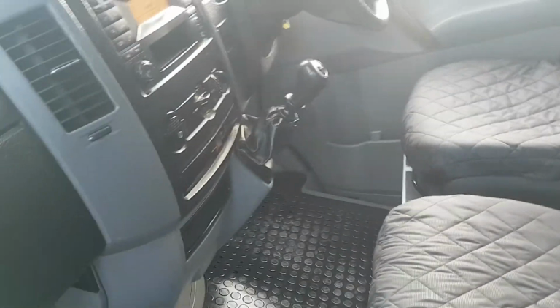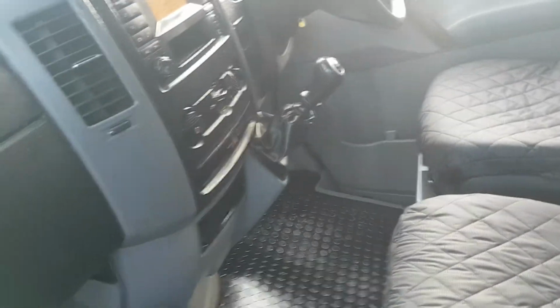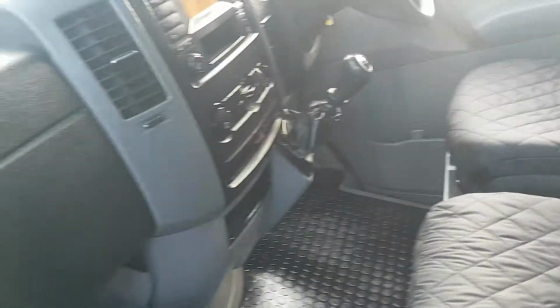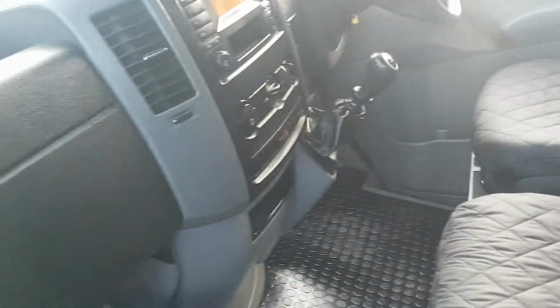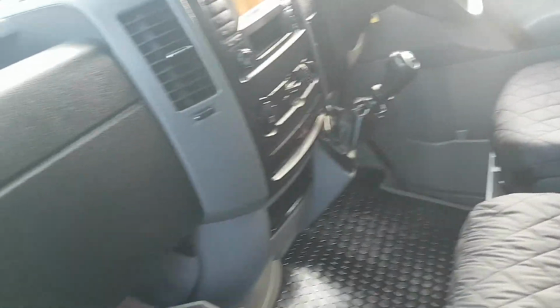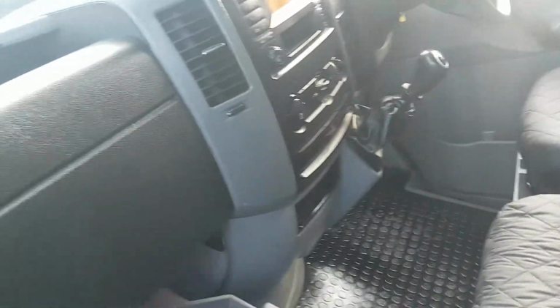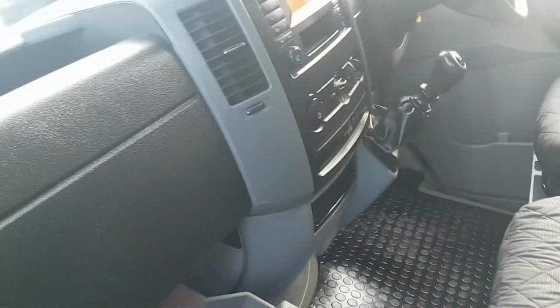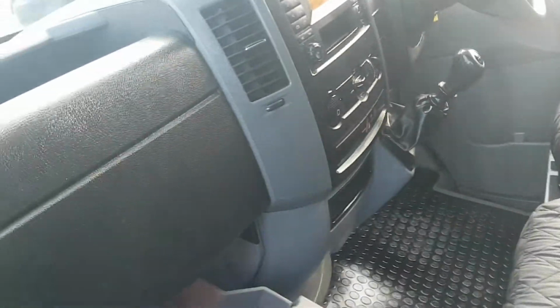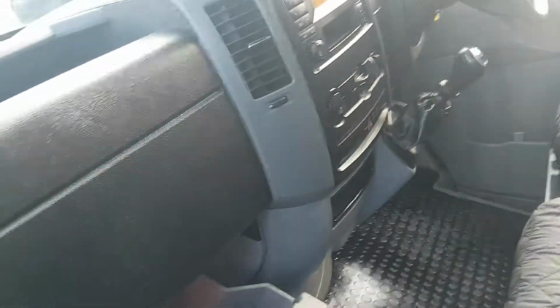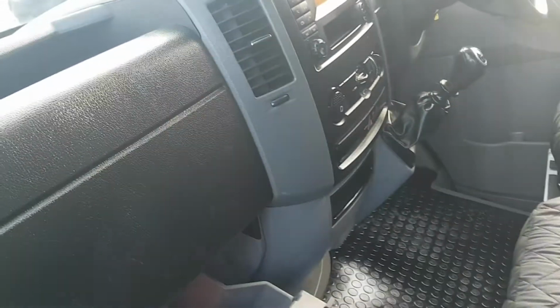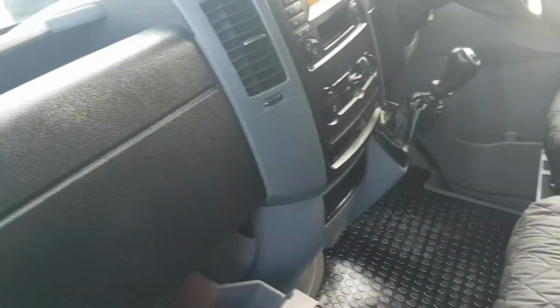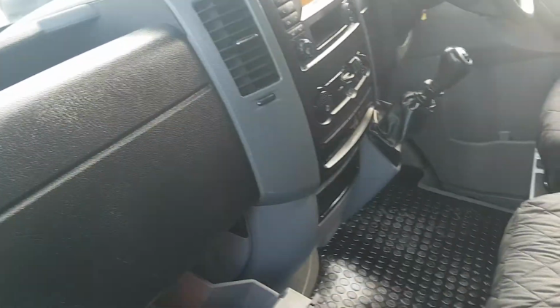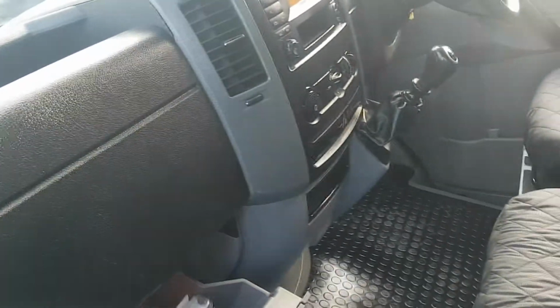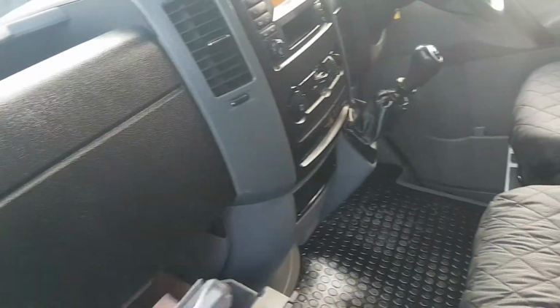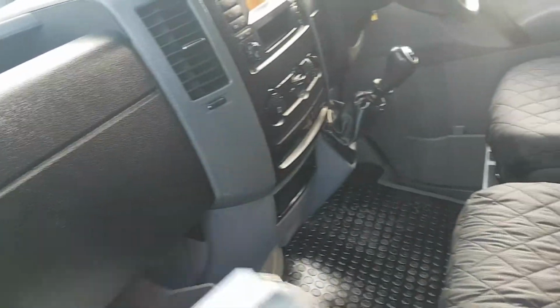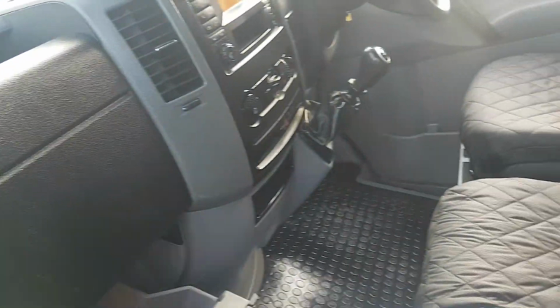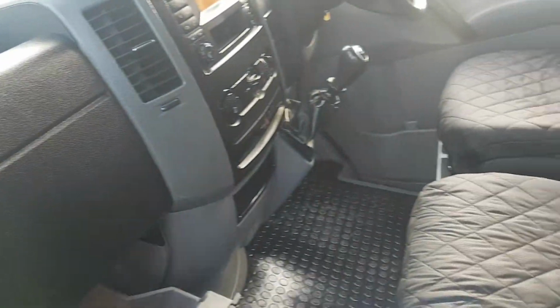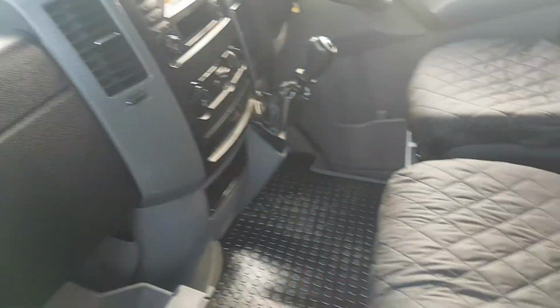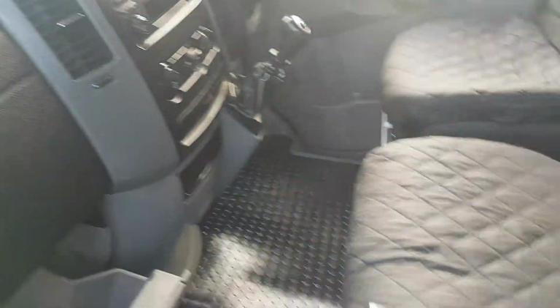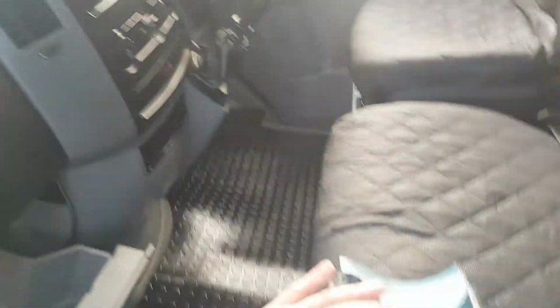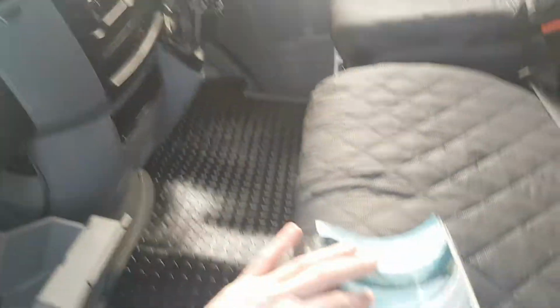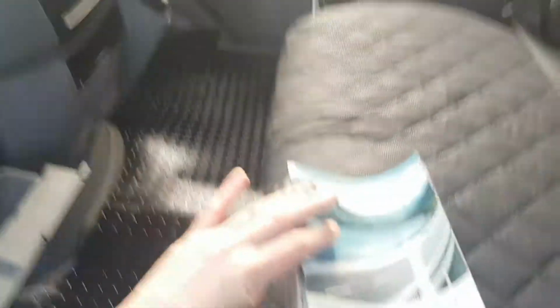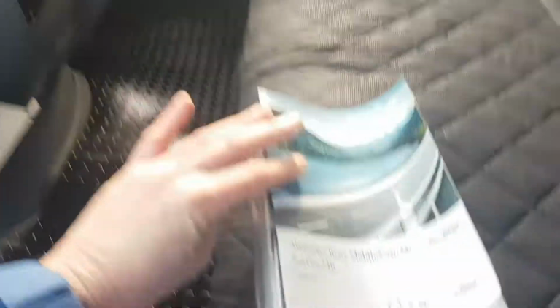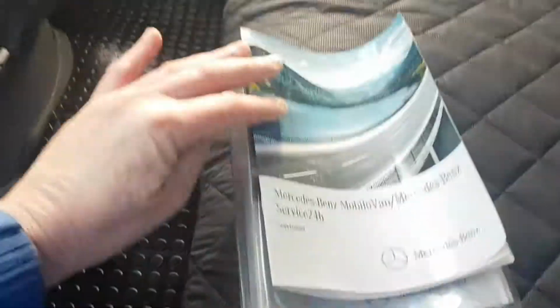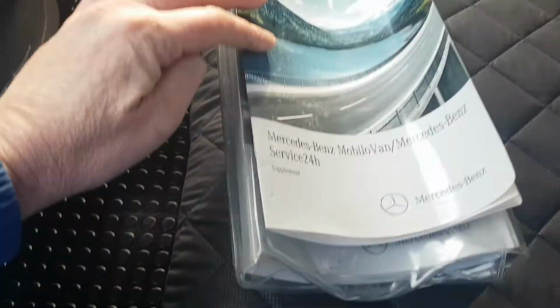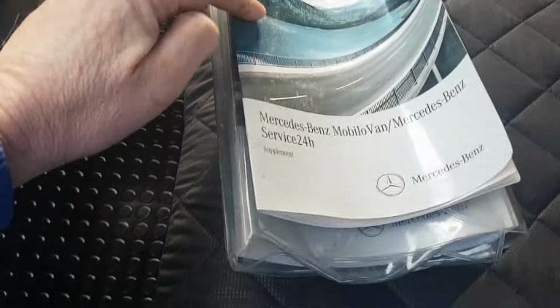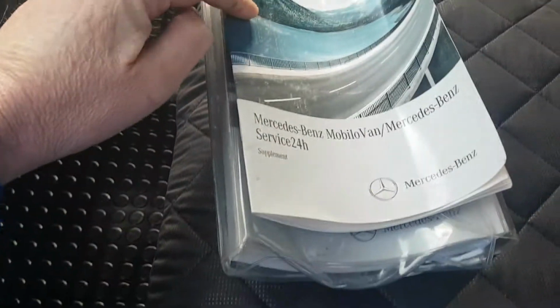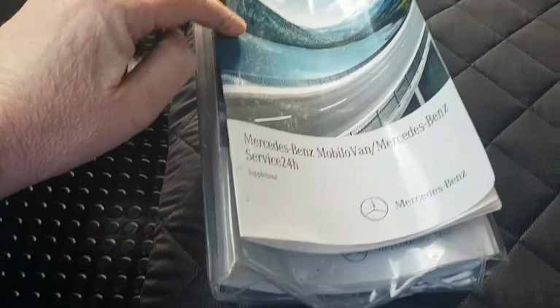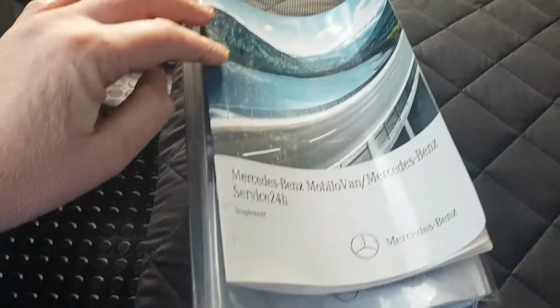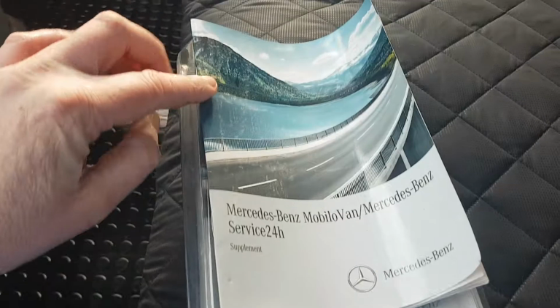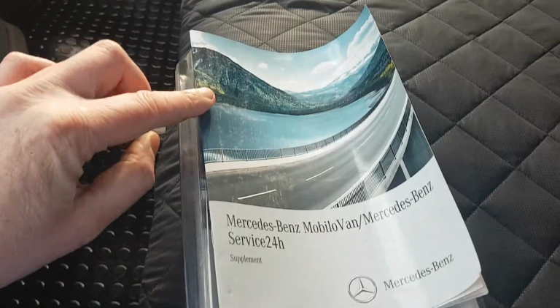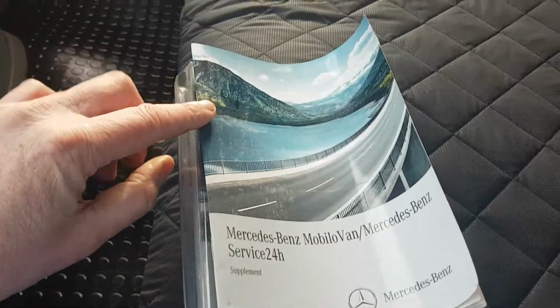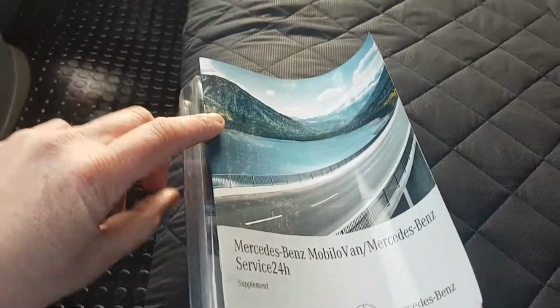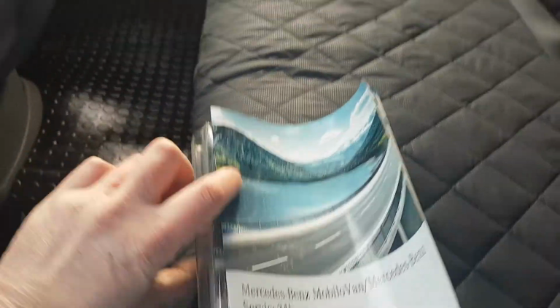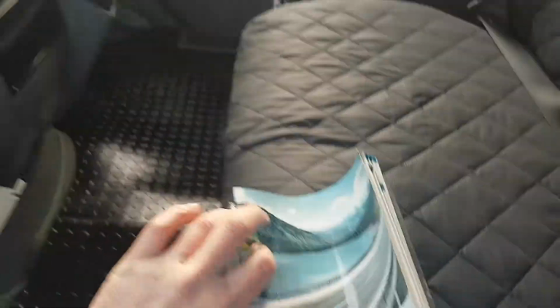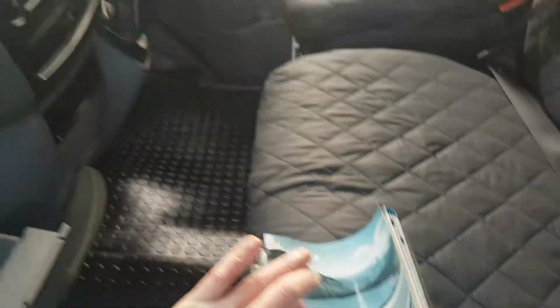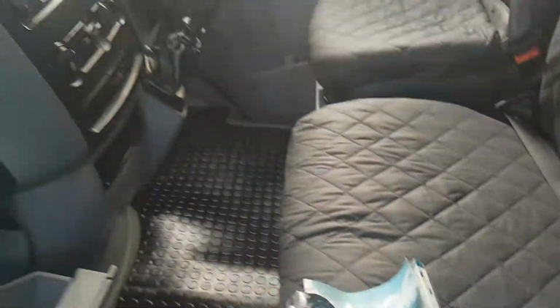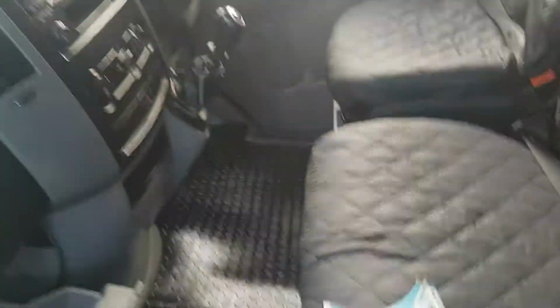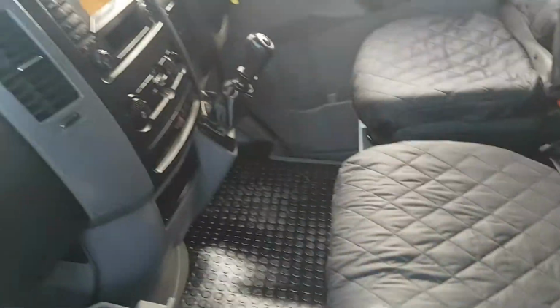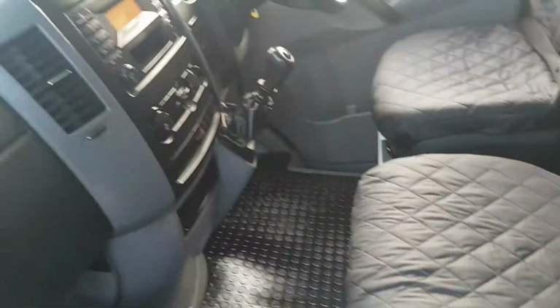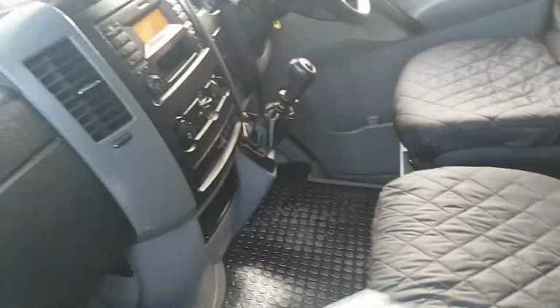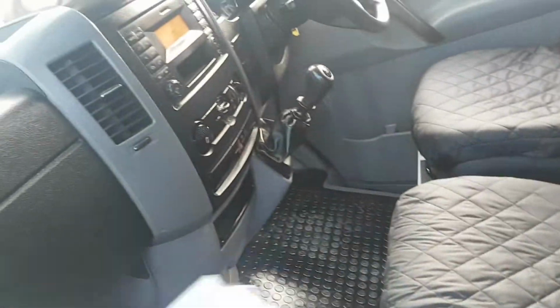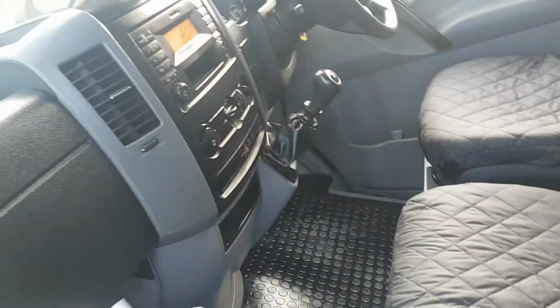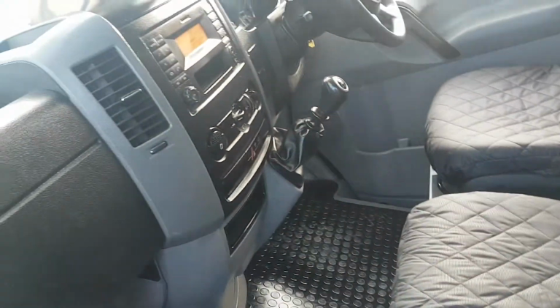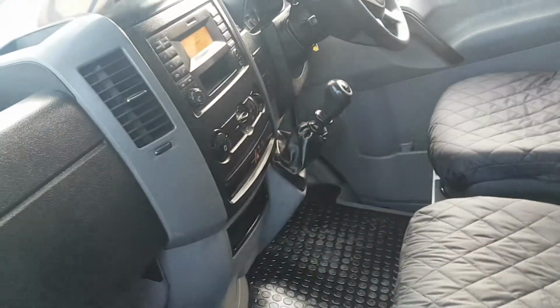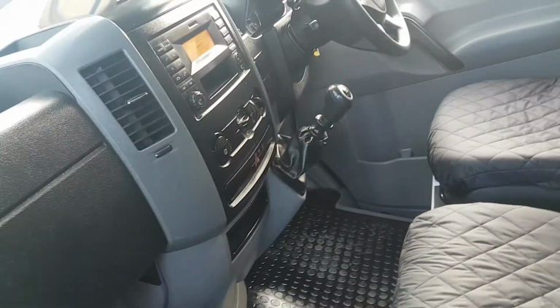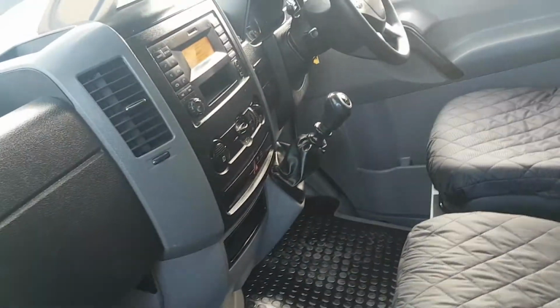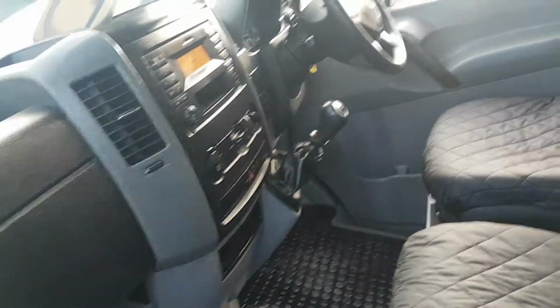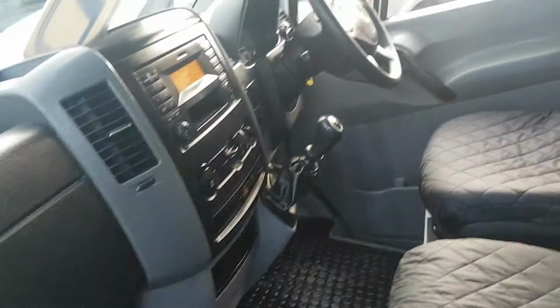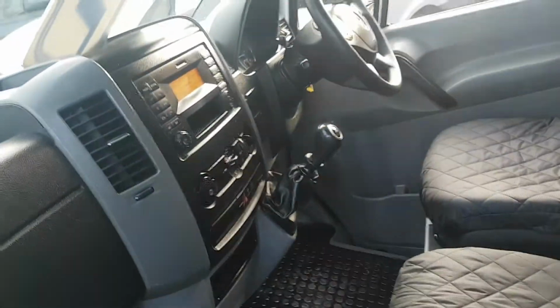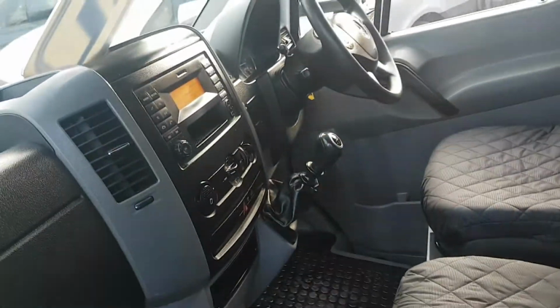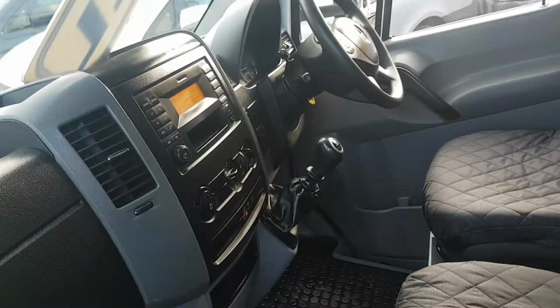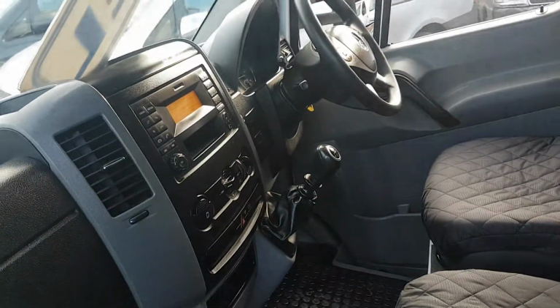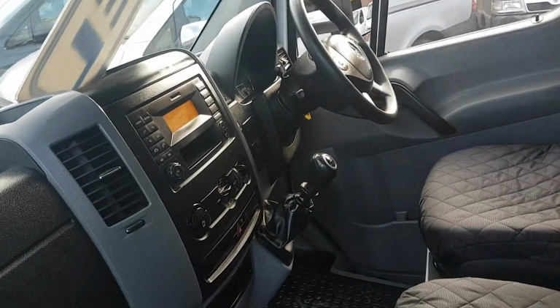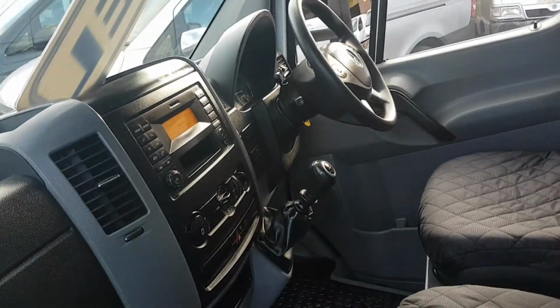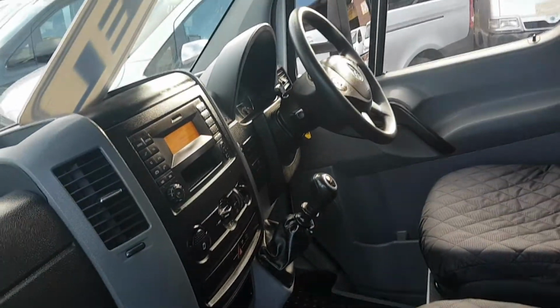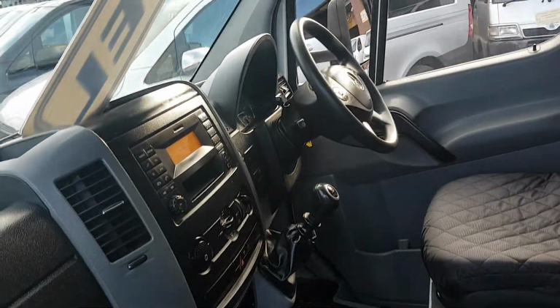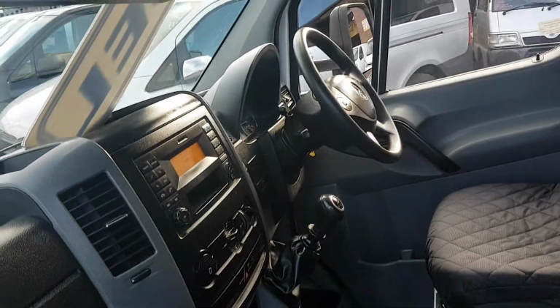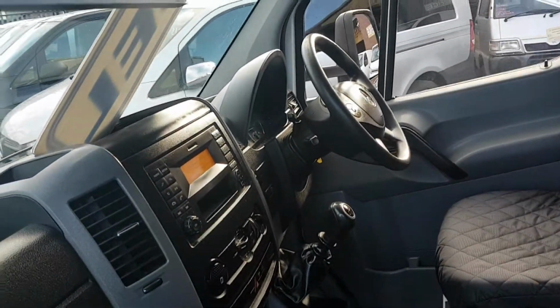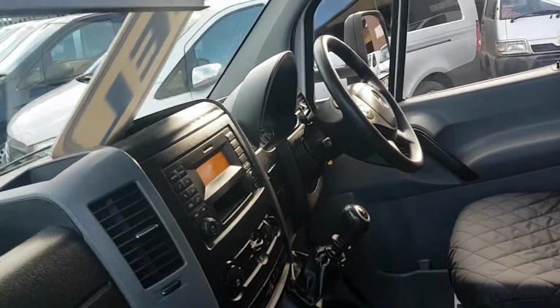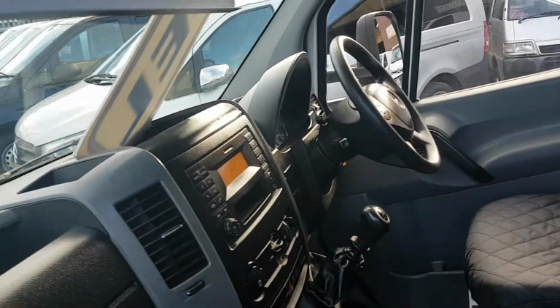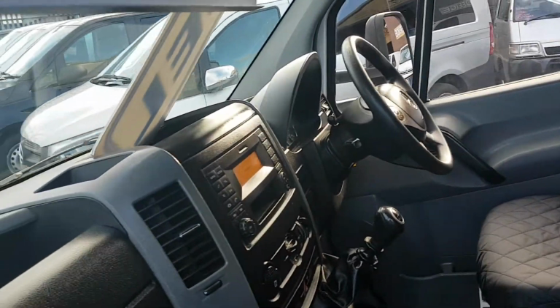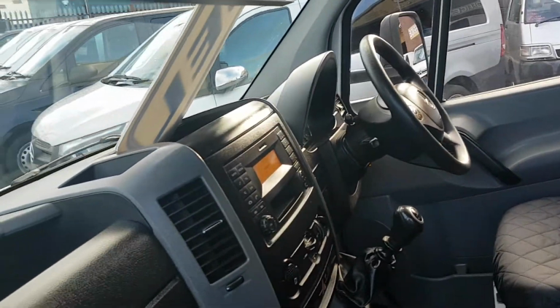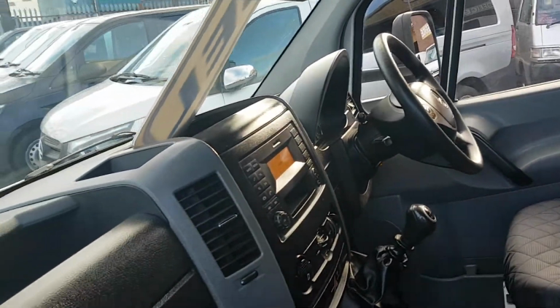The vehicle's got all the booklets, manuals, and a full service record up to date.